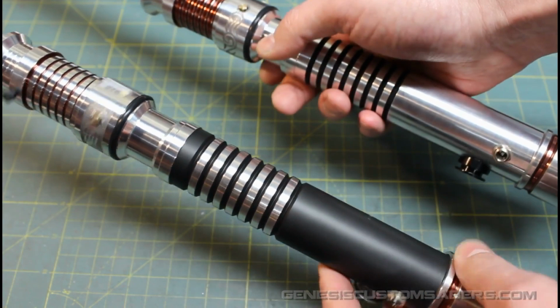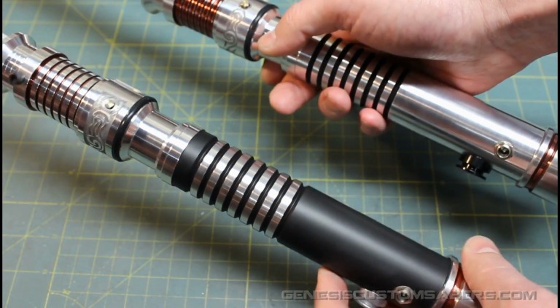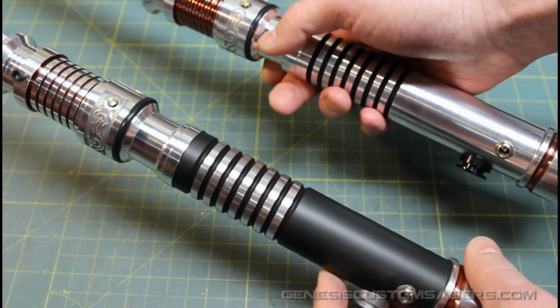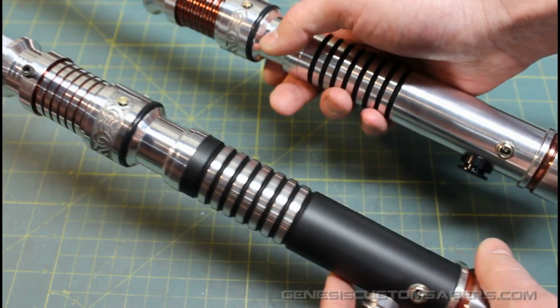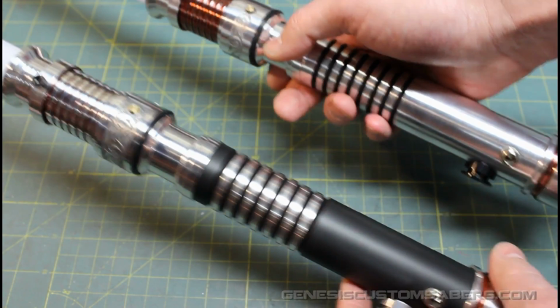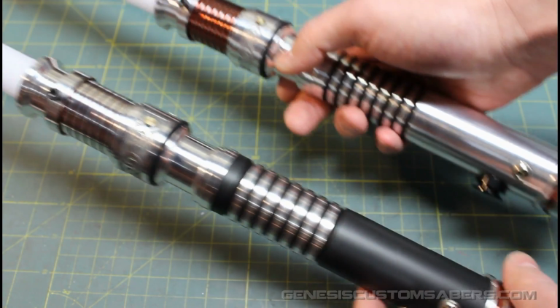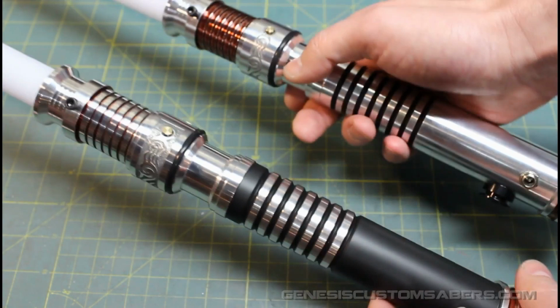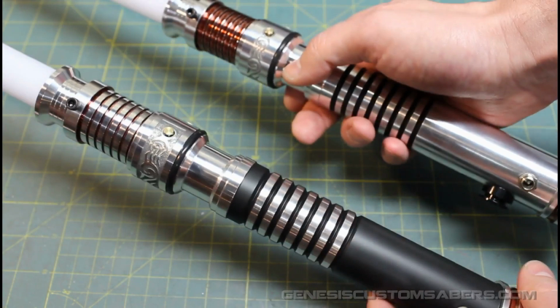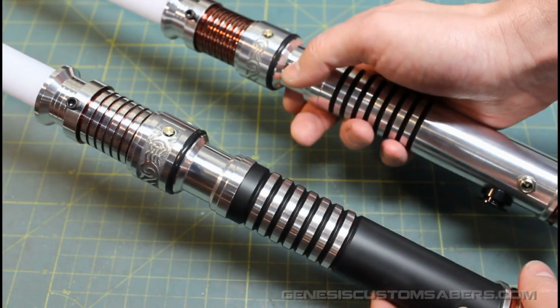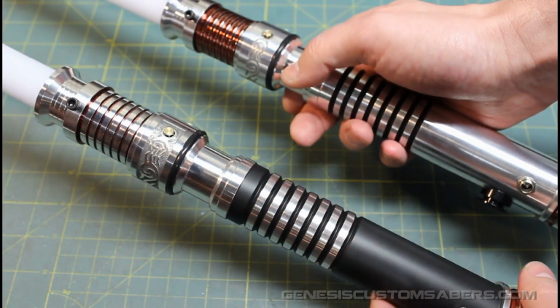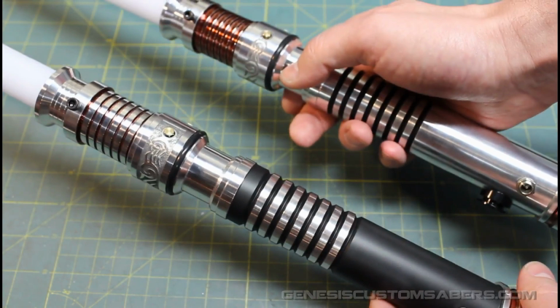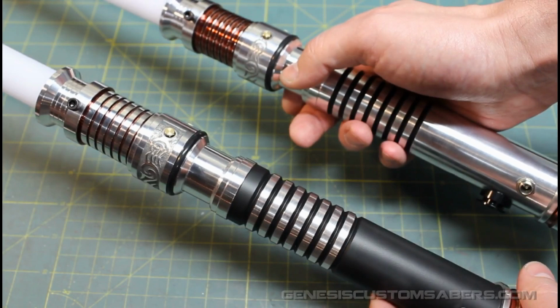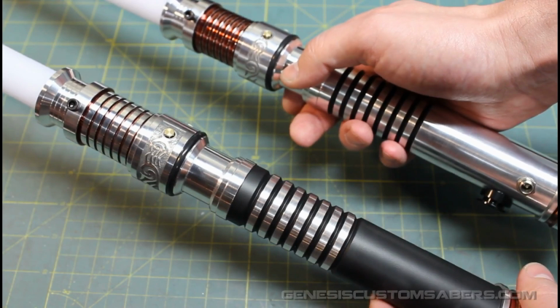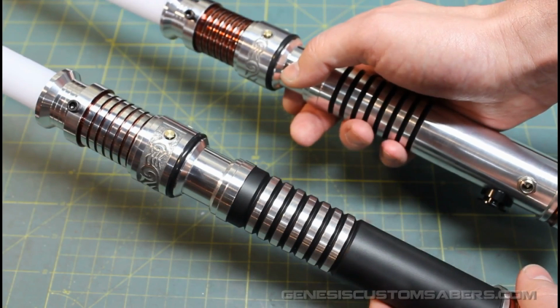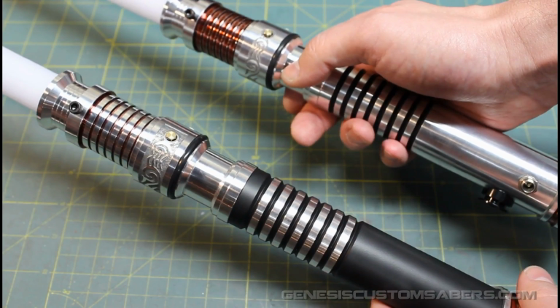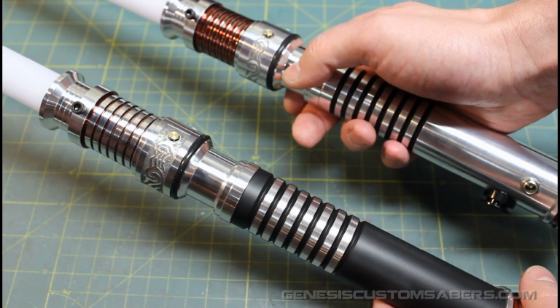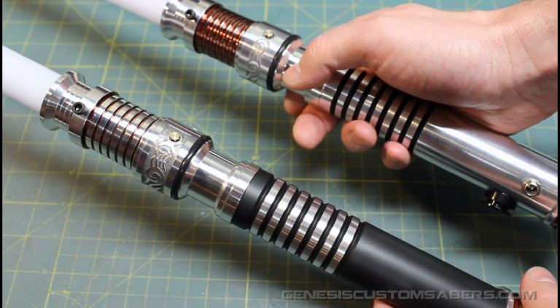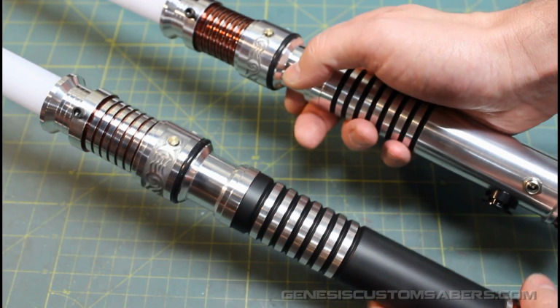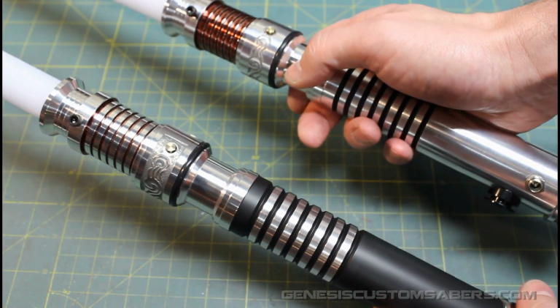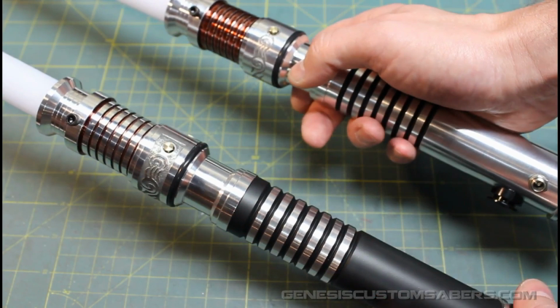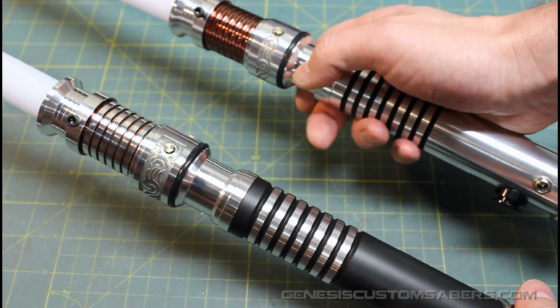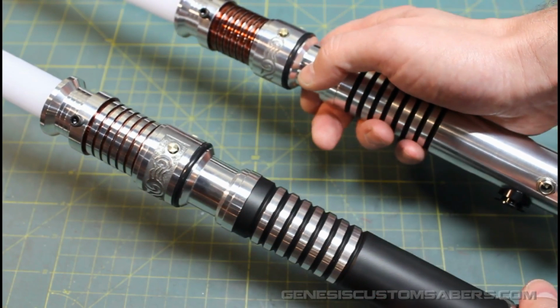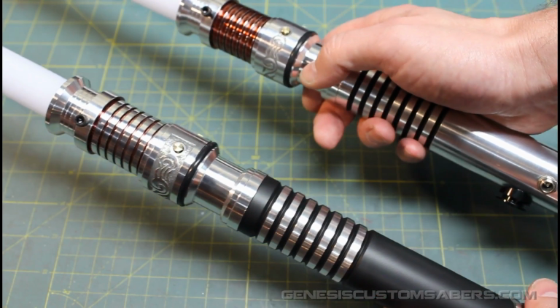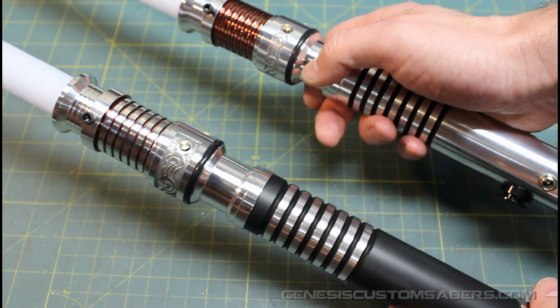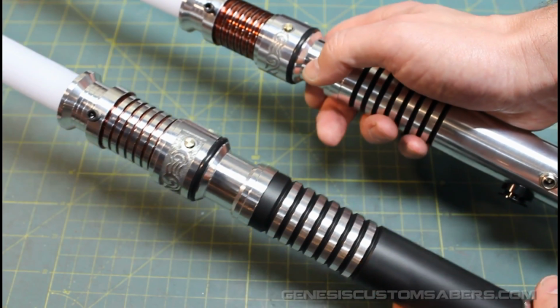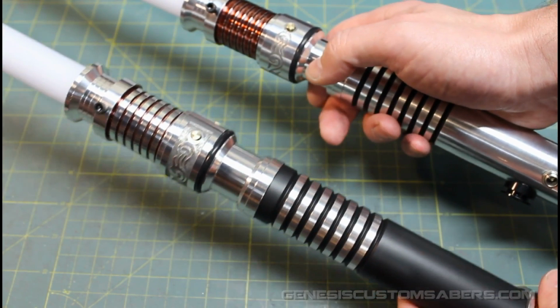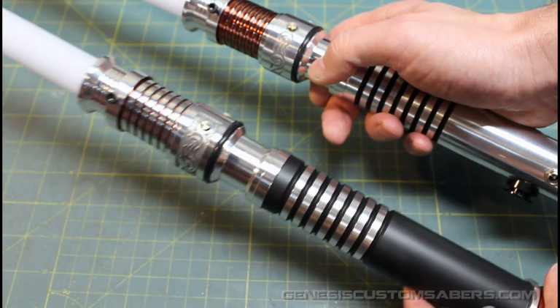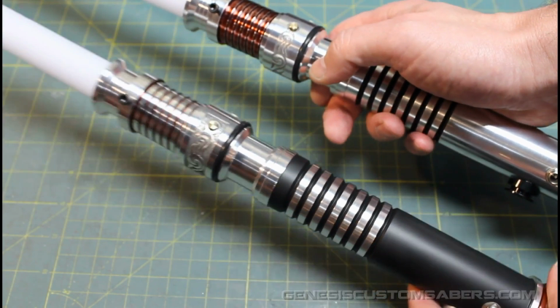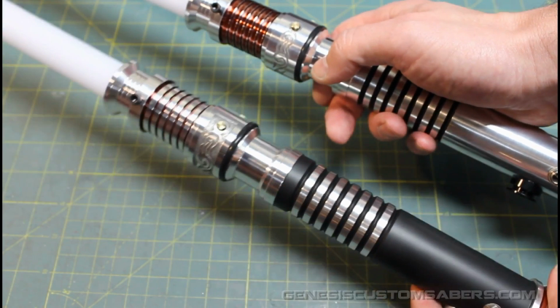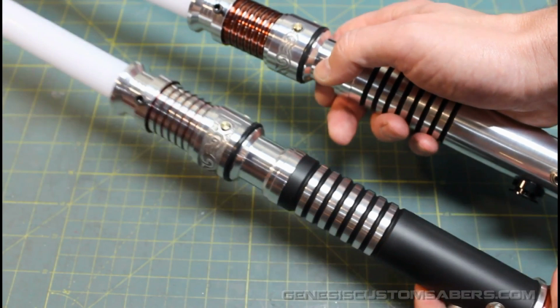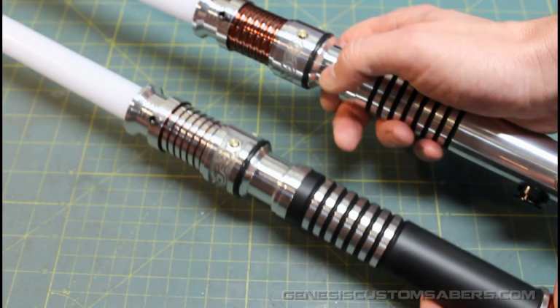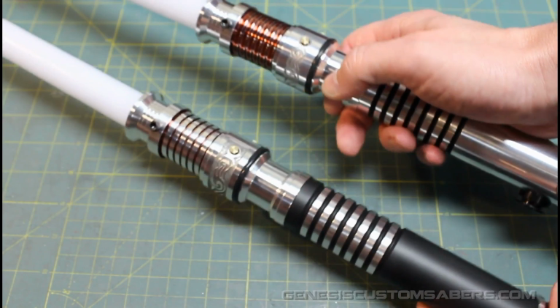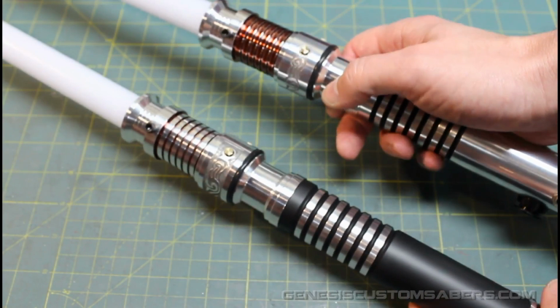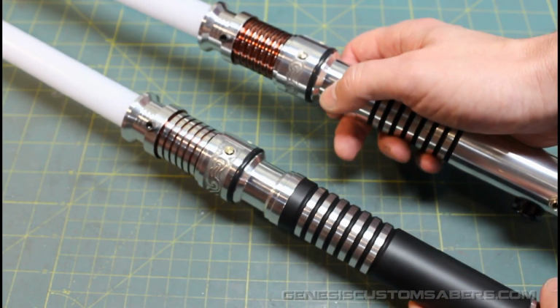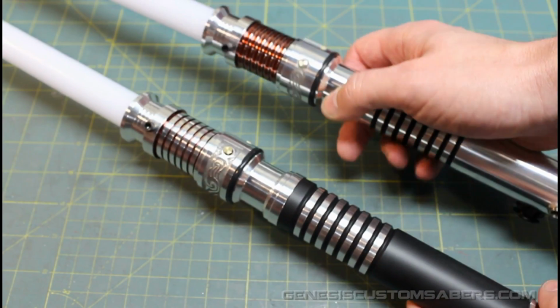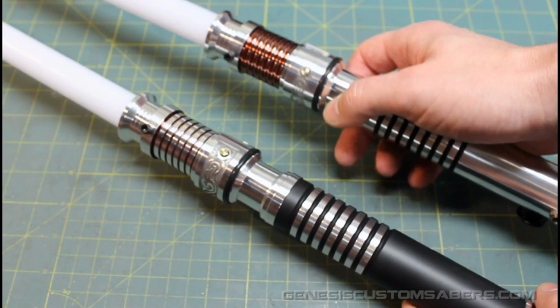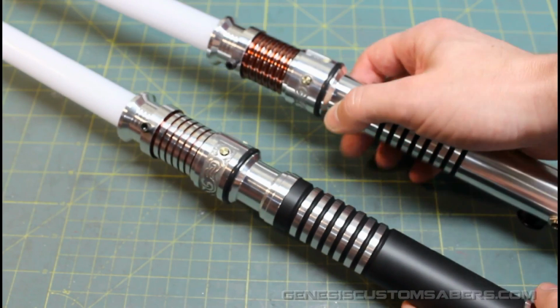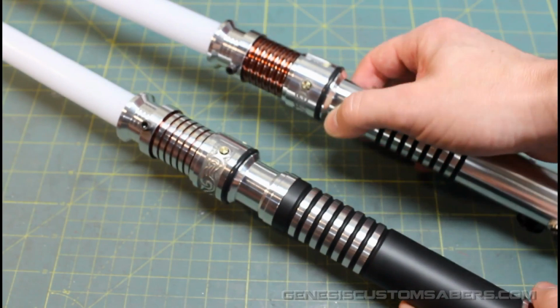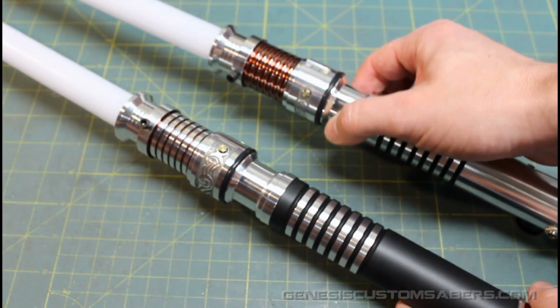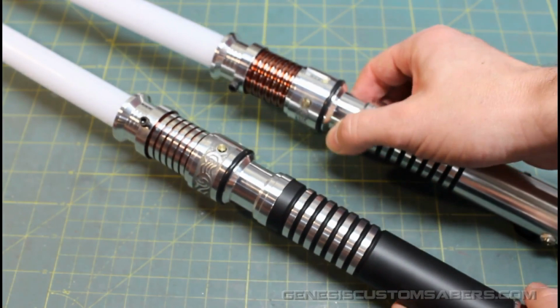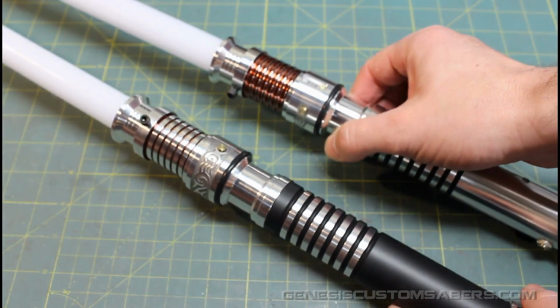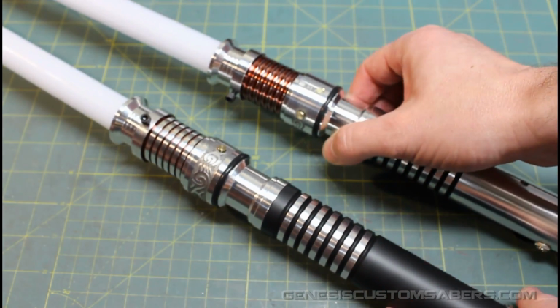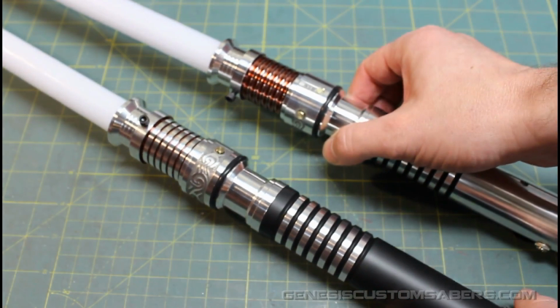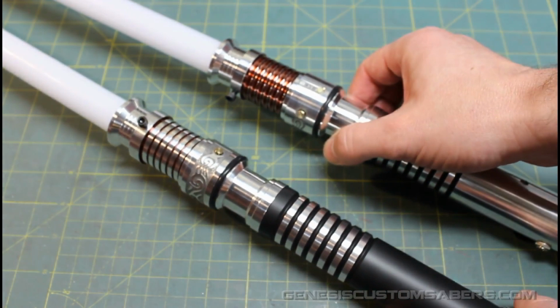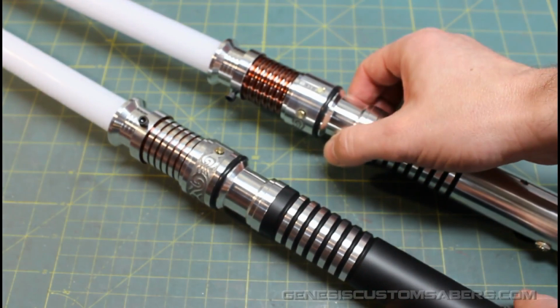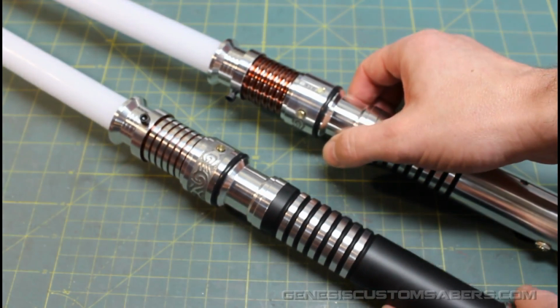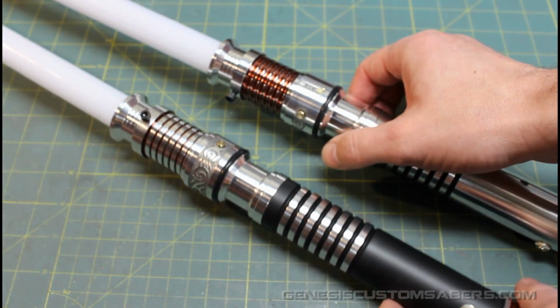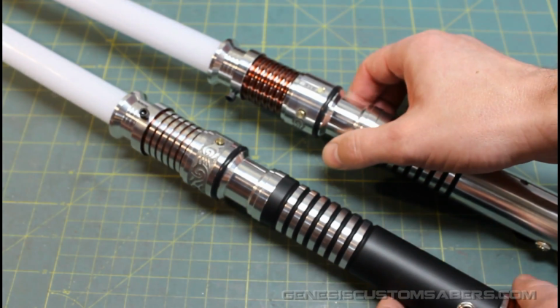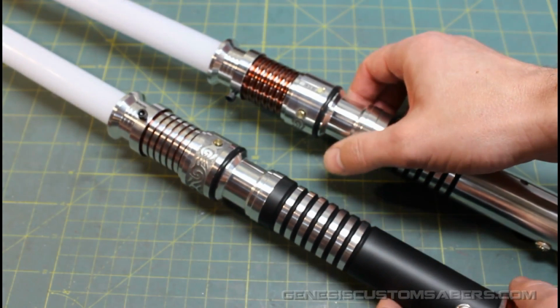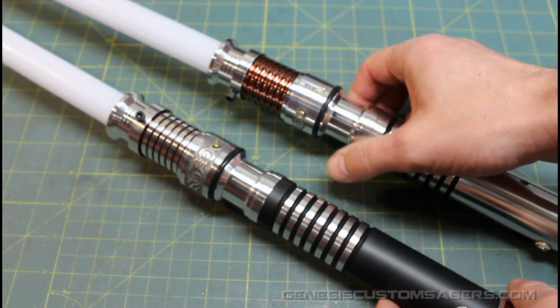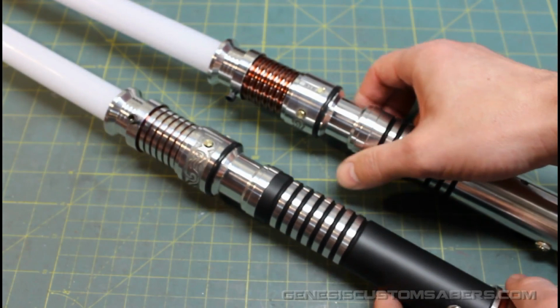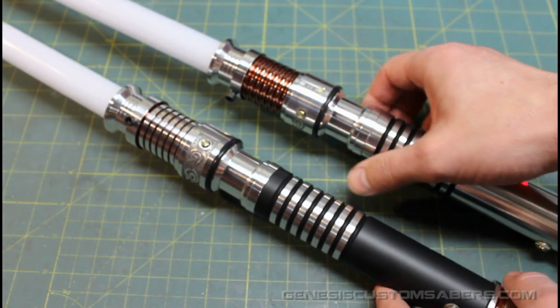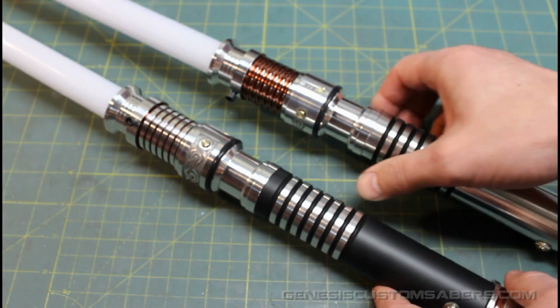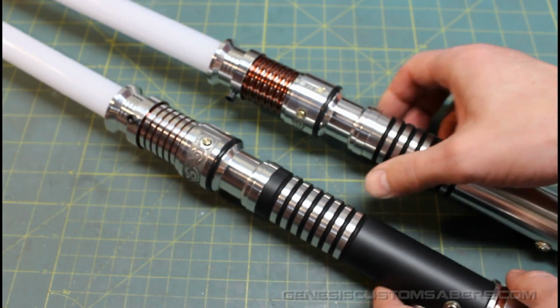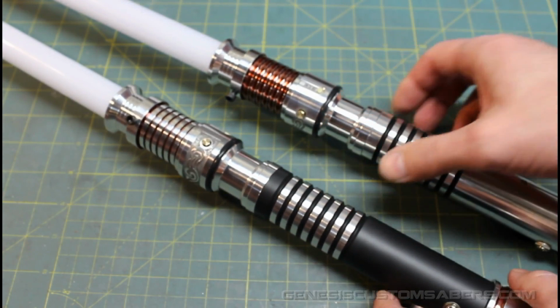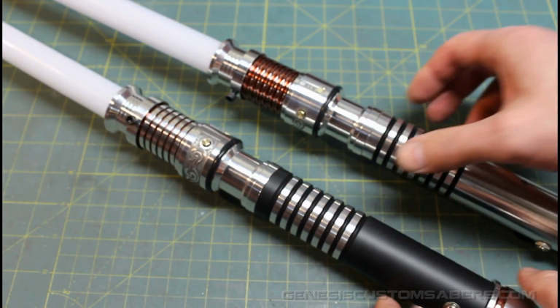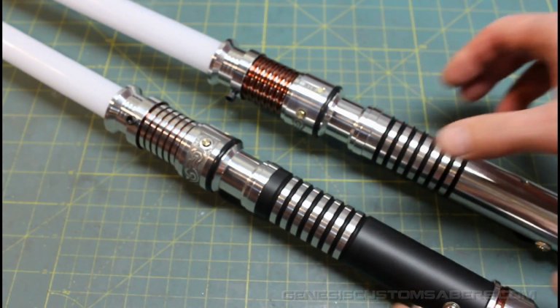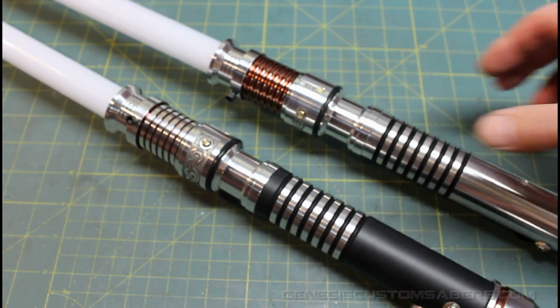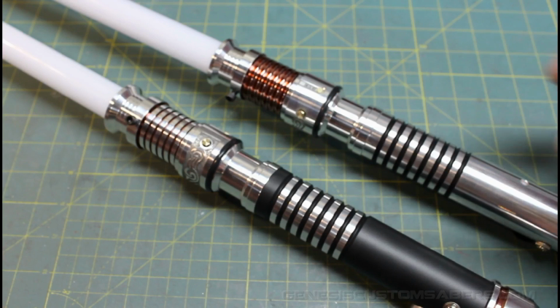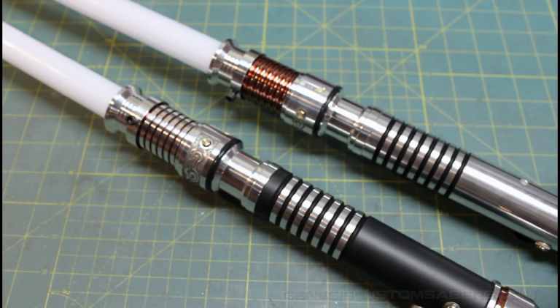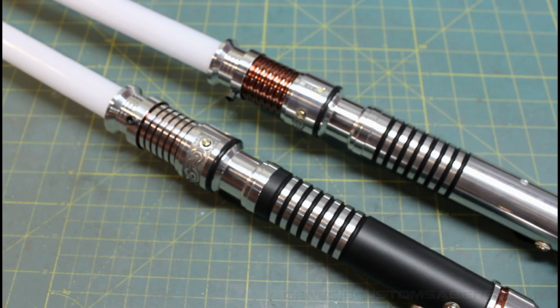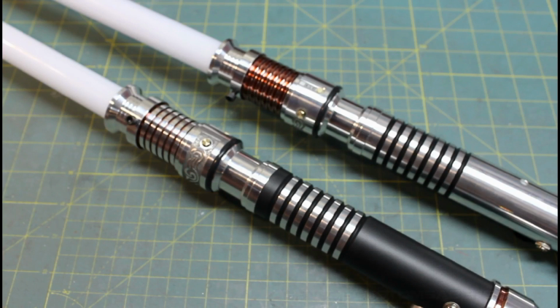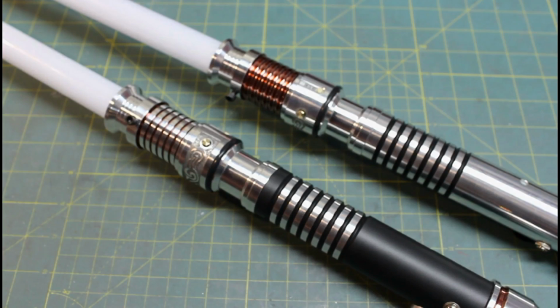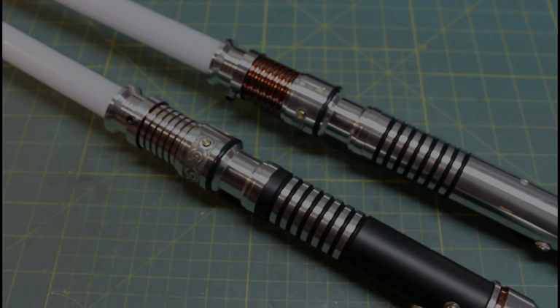So that's these sabres. They're going to be going up for sale very quickly. Thanks for watching.